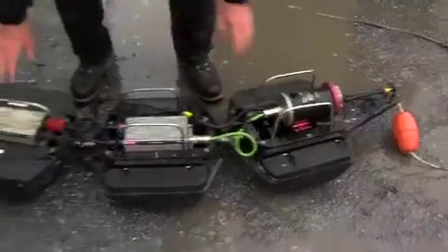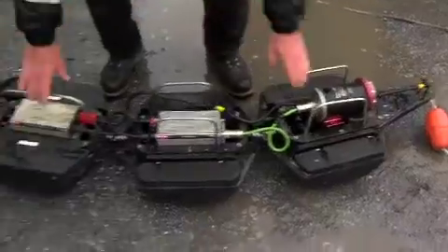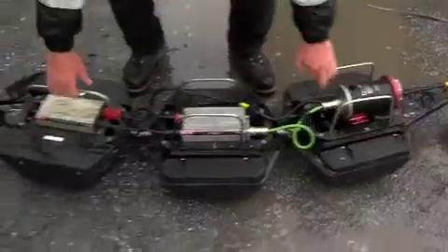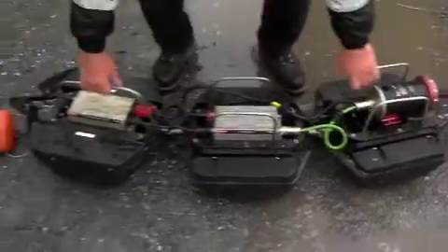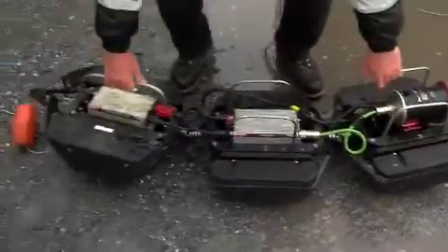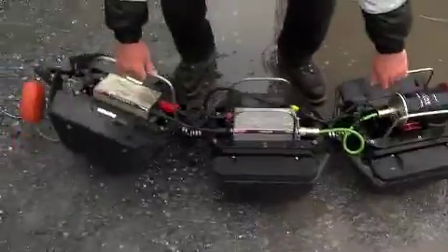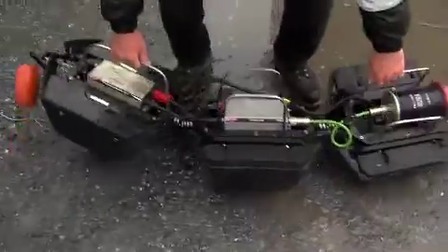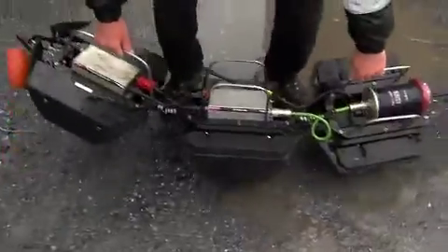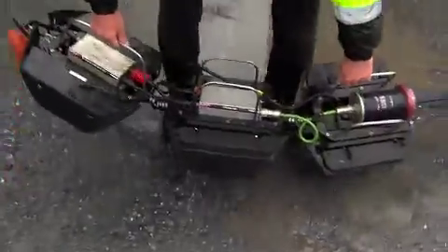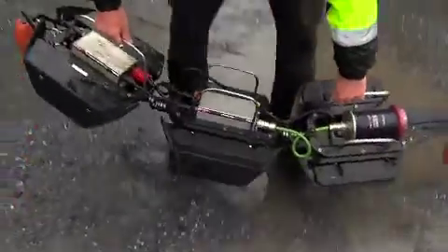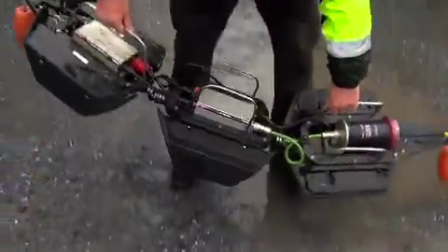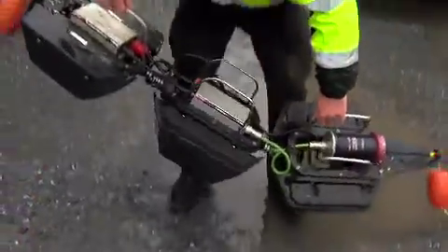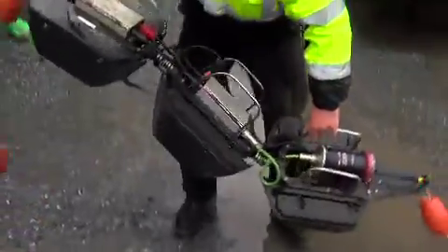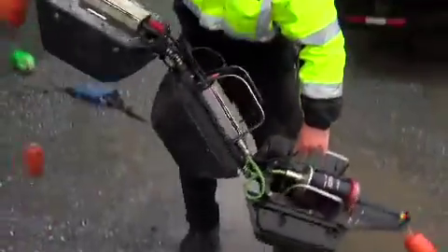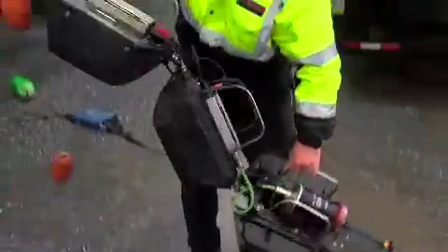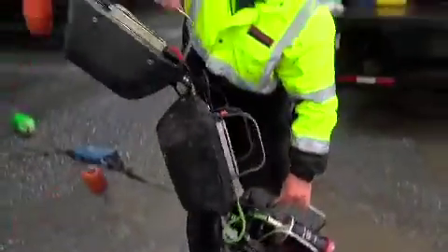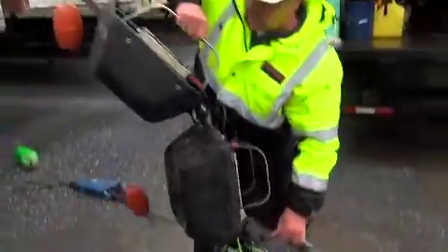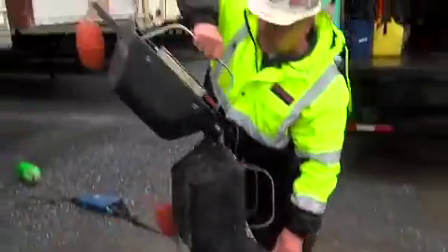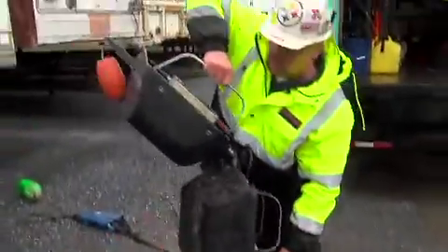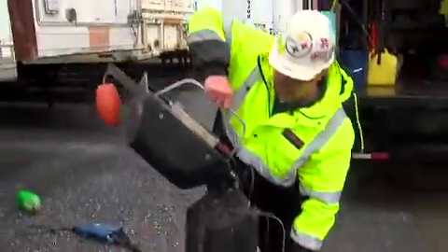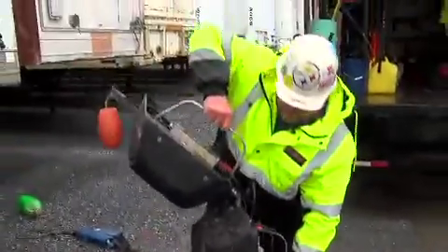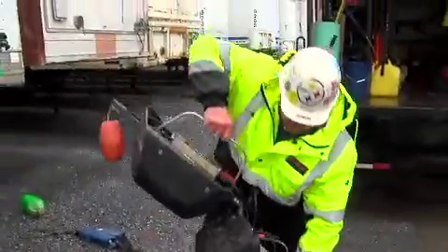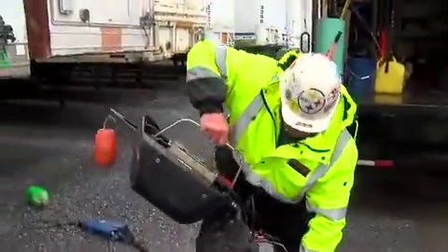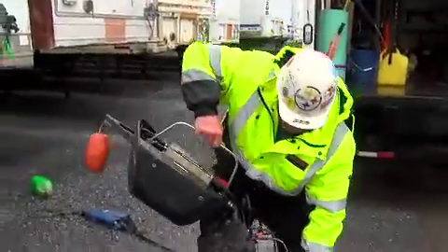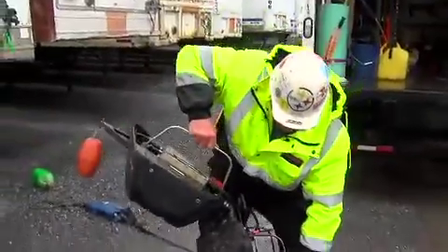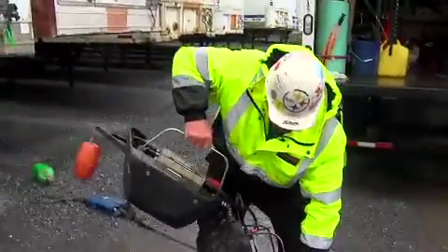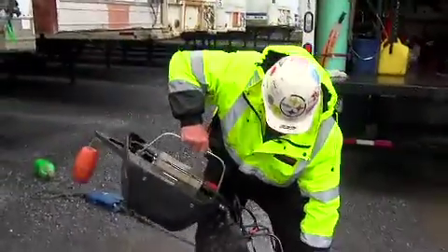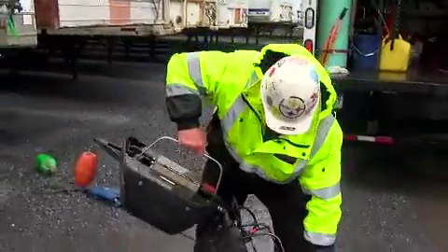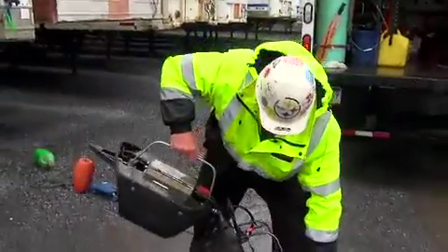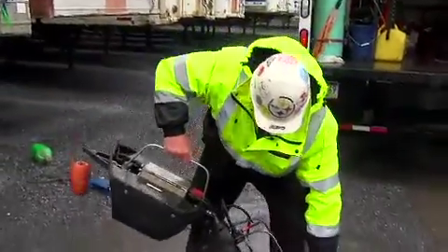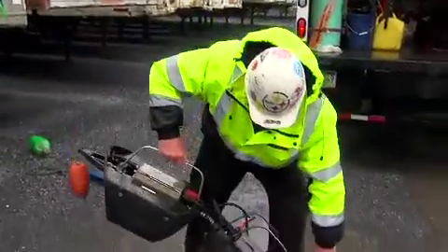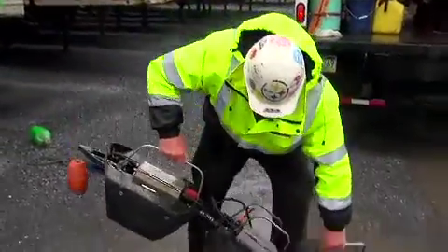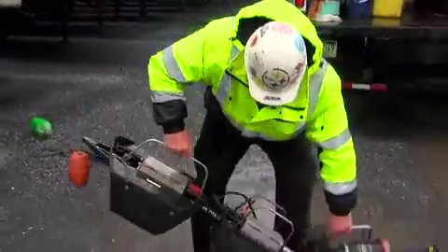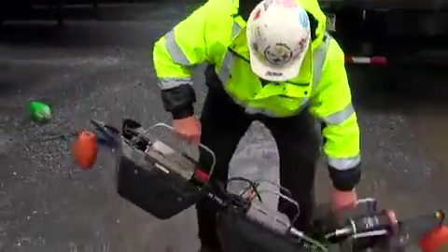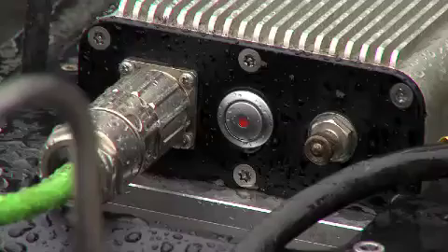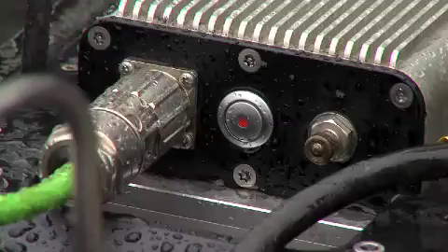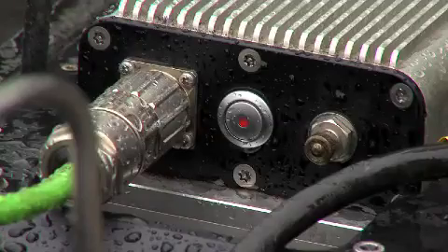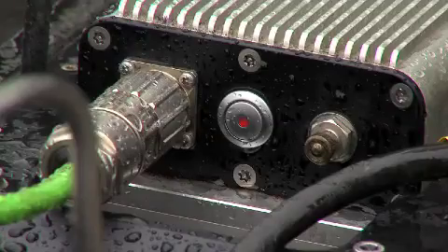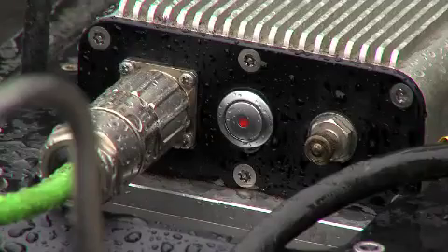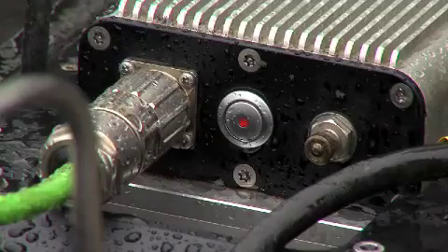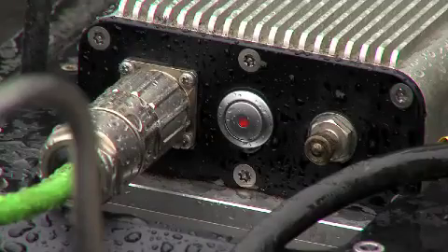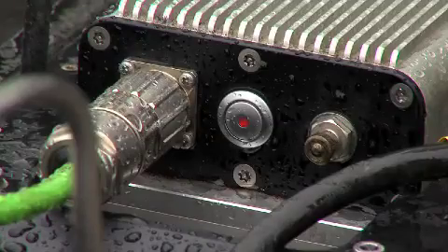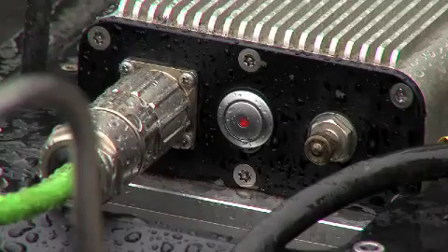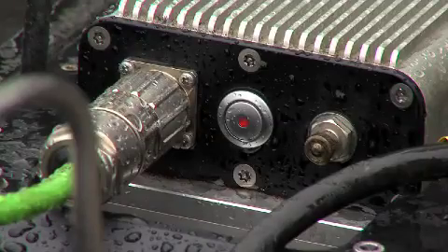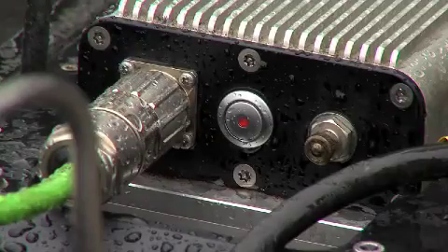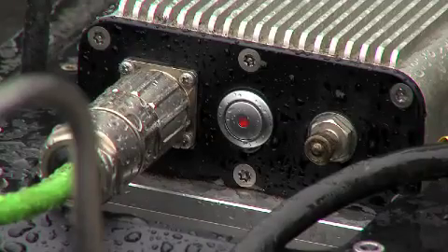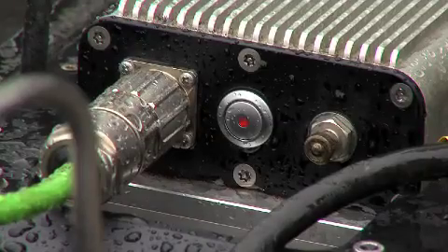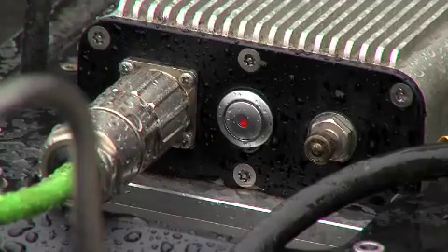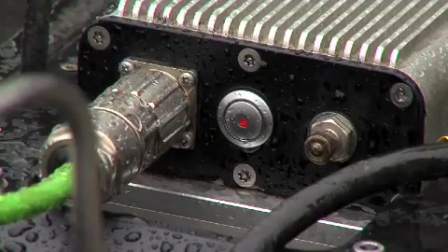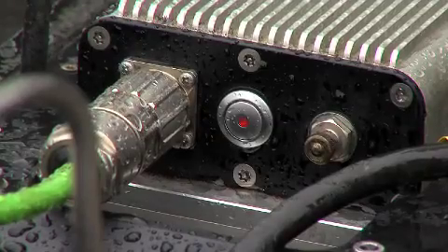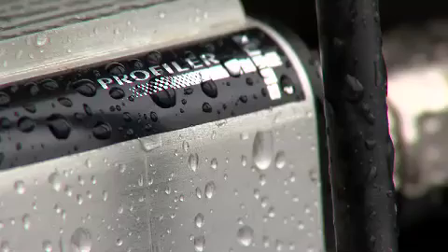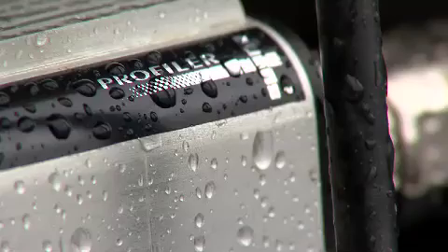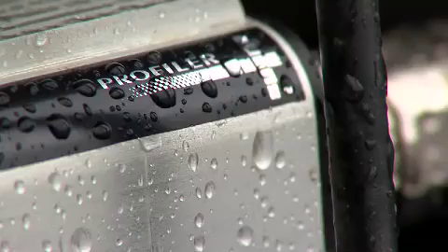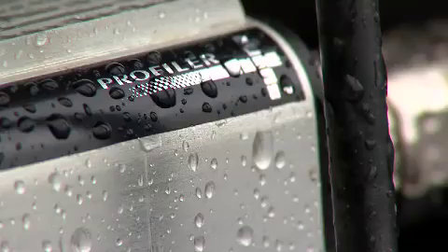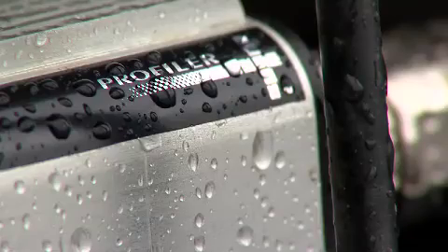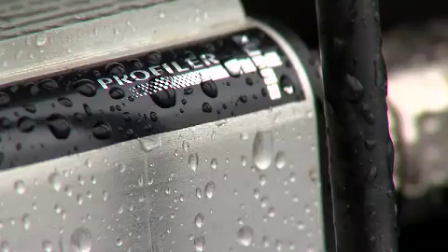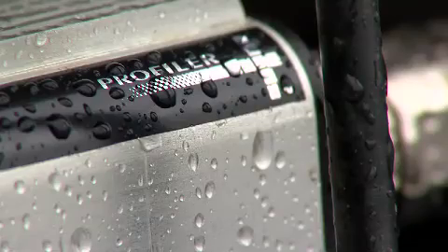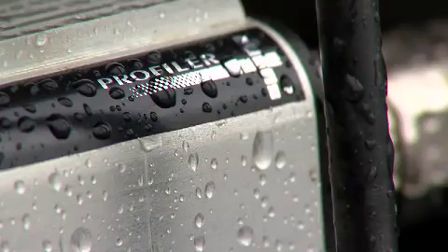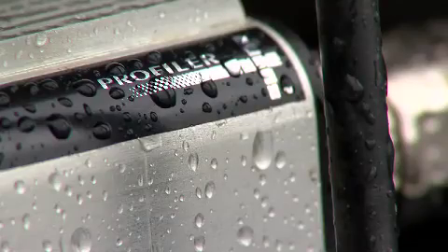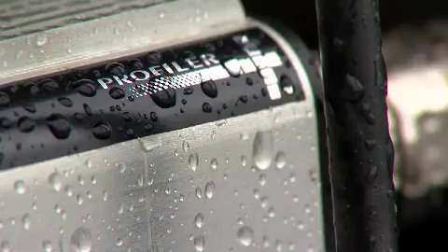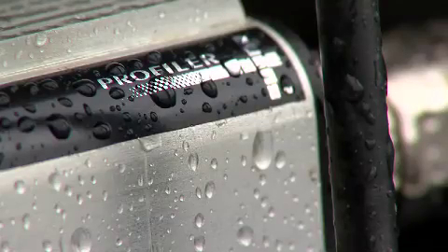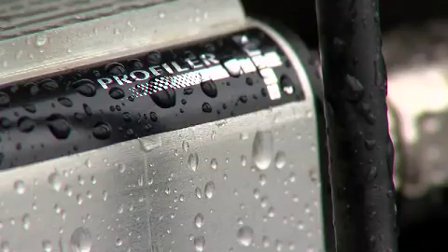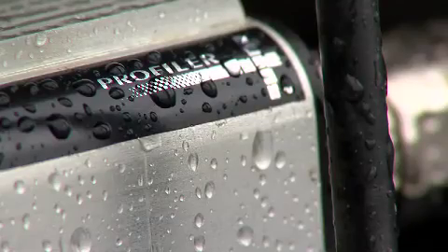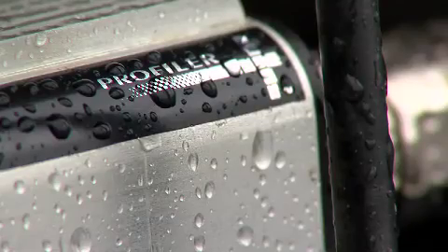You just pick it up, essentially, and you lower it down into the manhole, into the pipe. Officially, this is called a mid-diameter profiler.